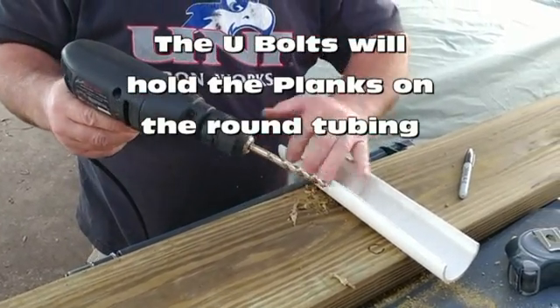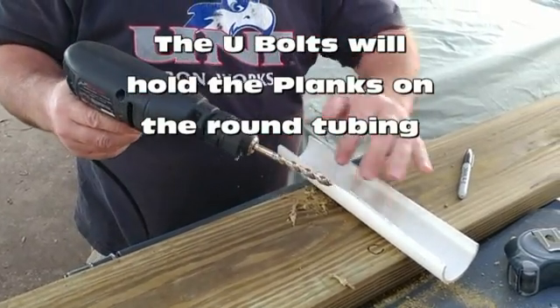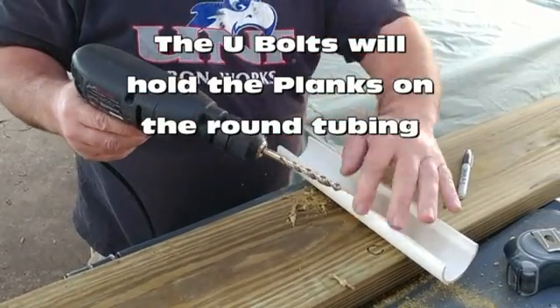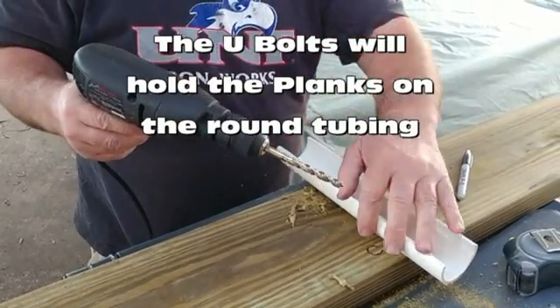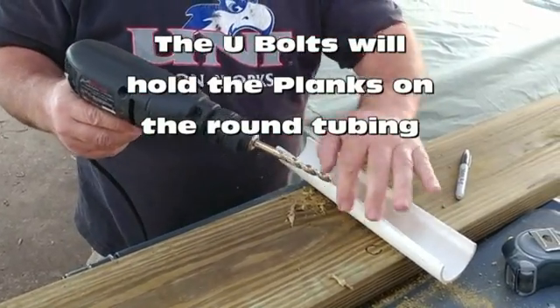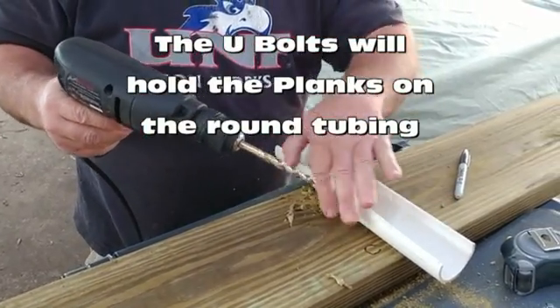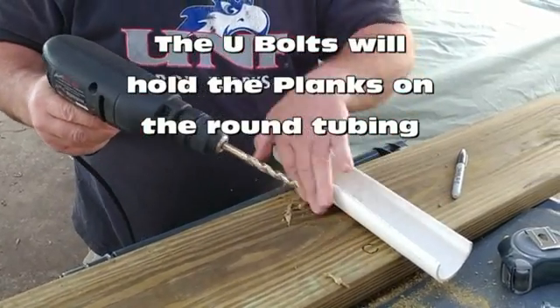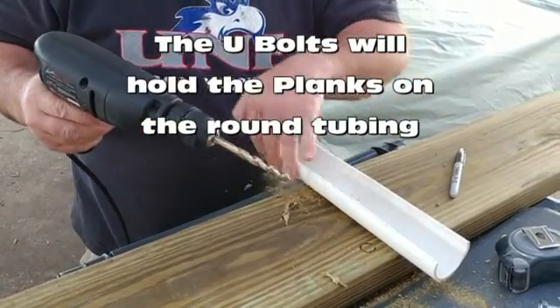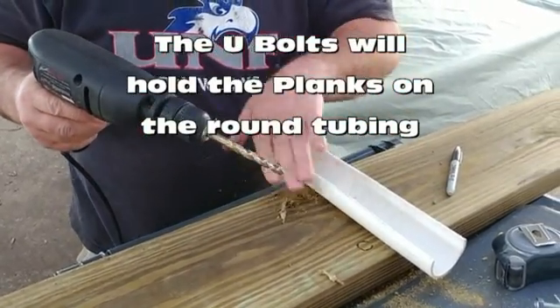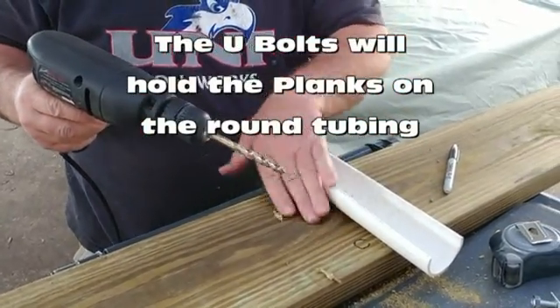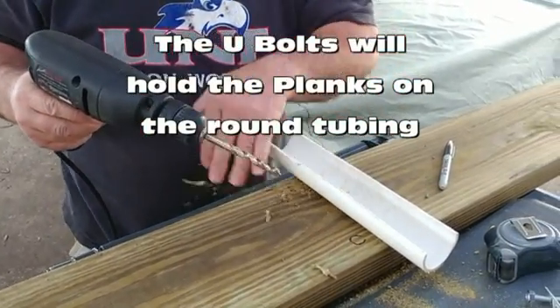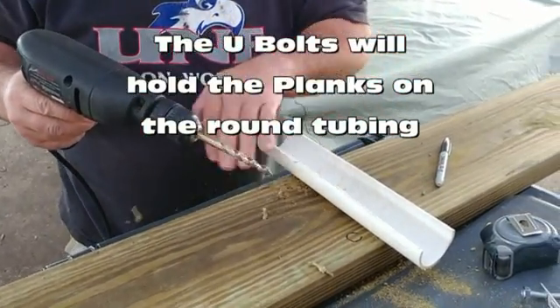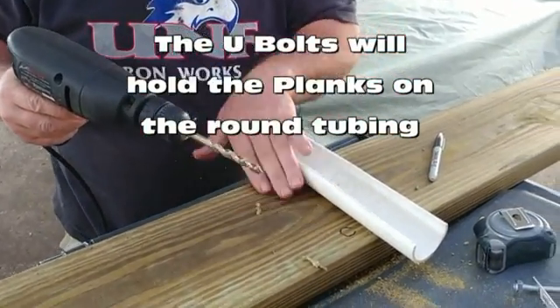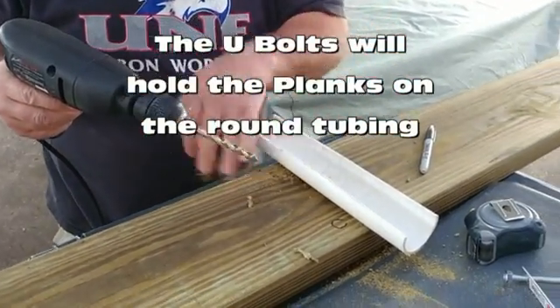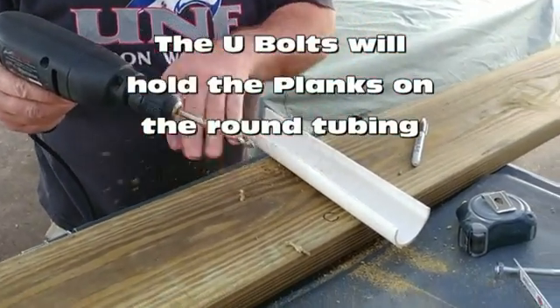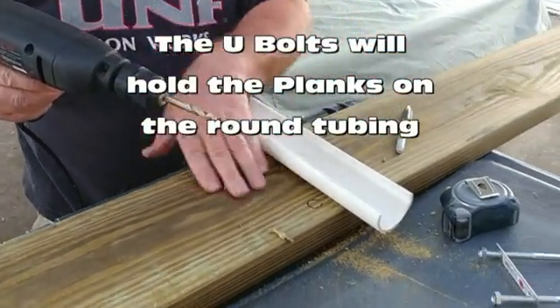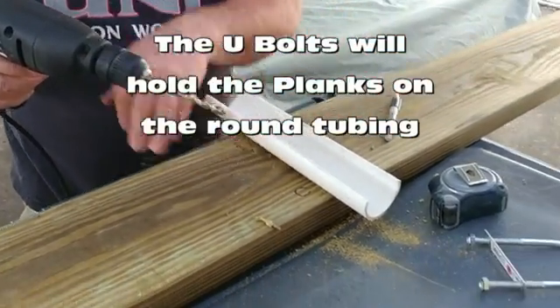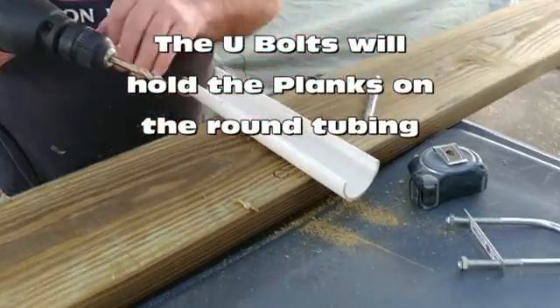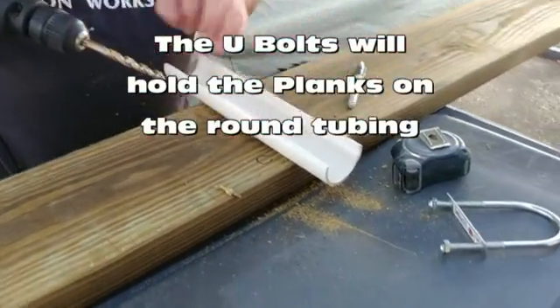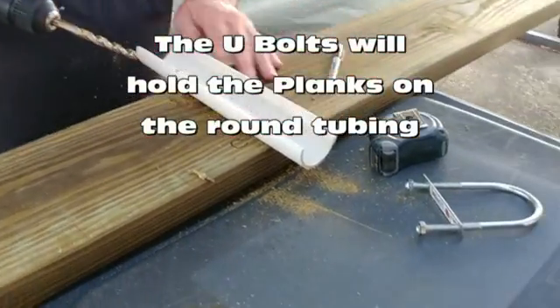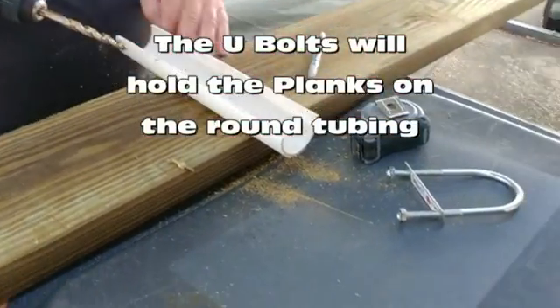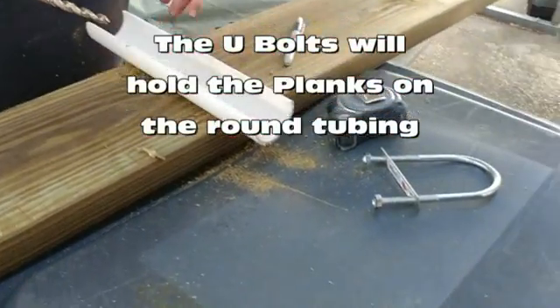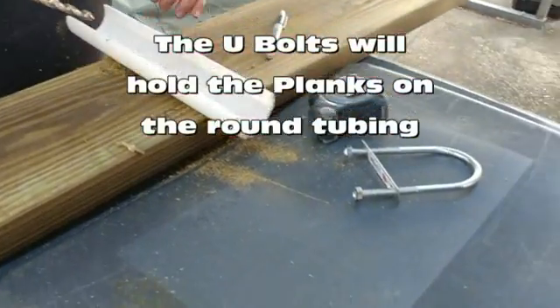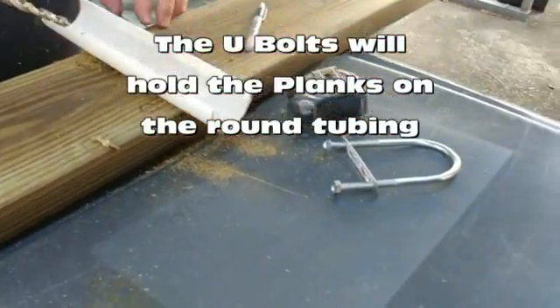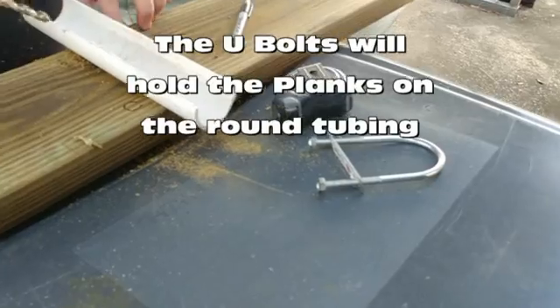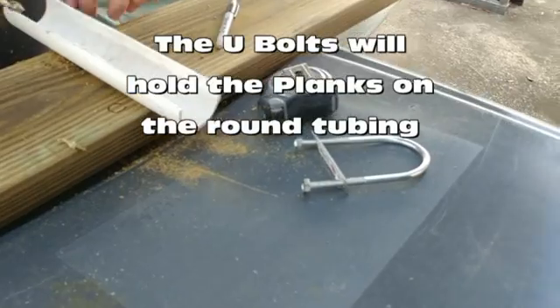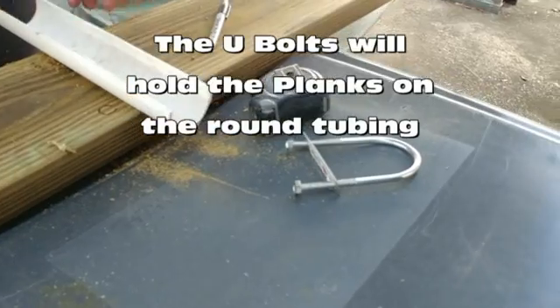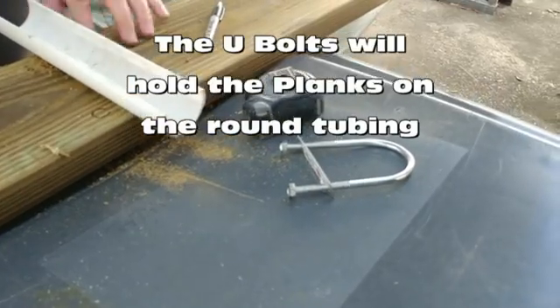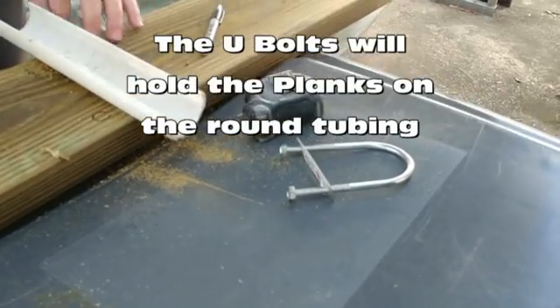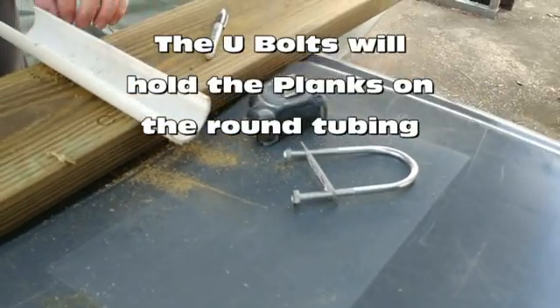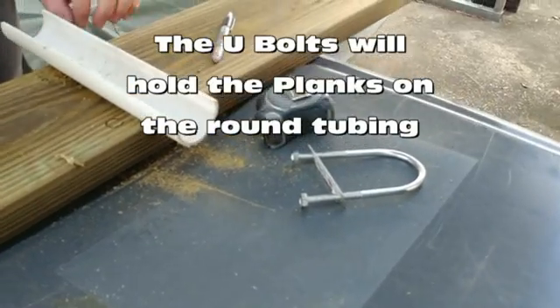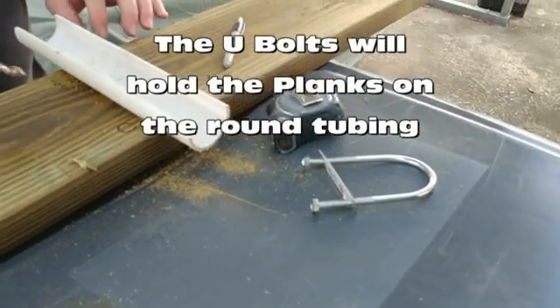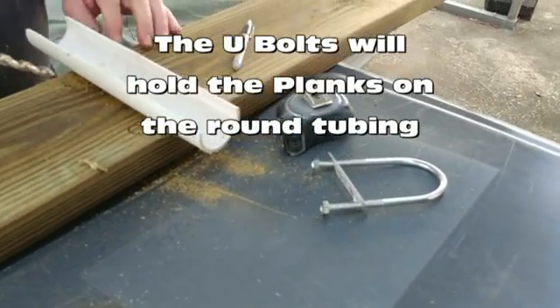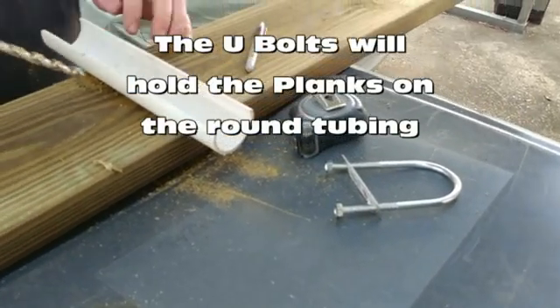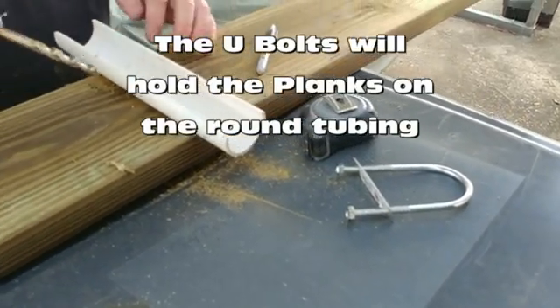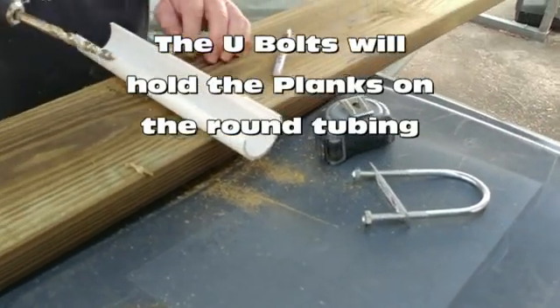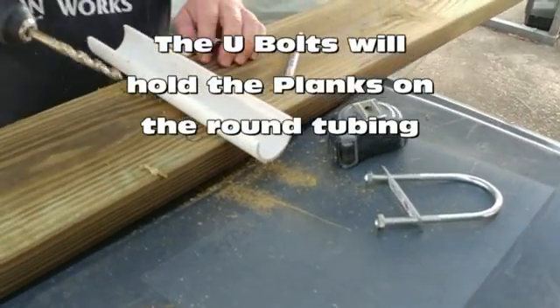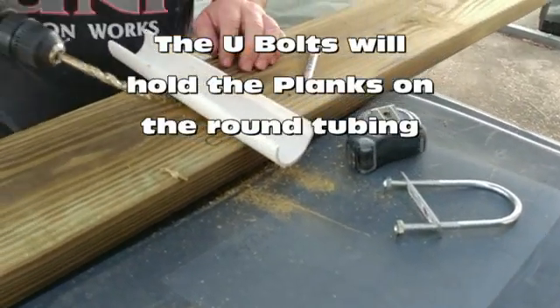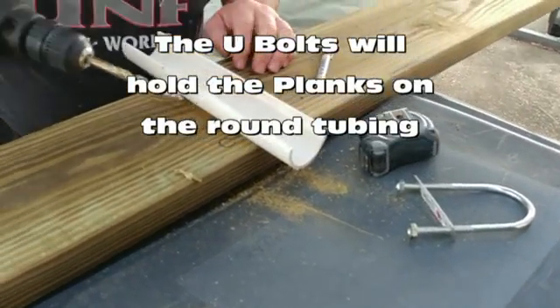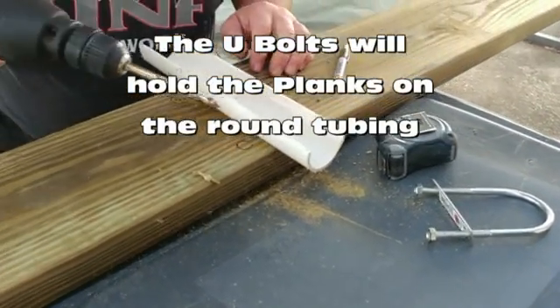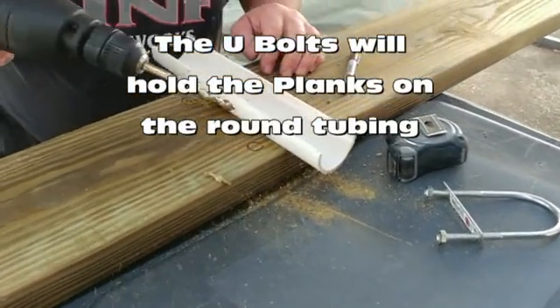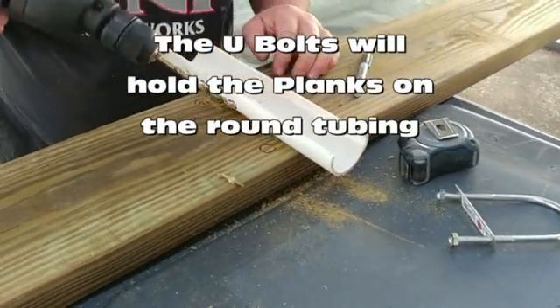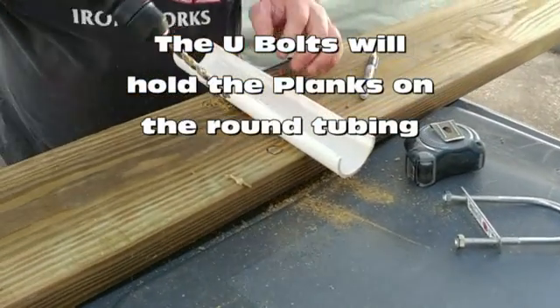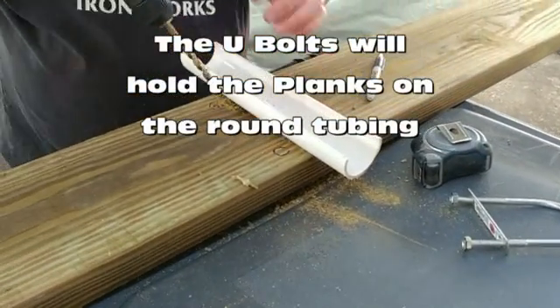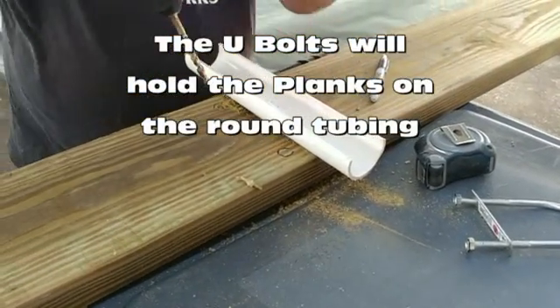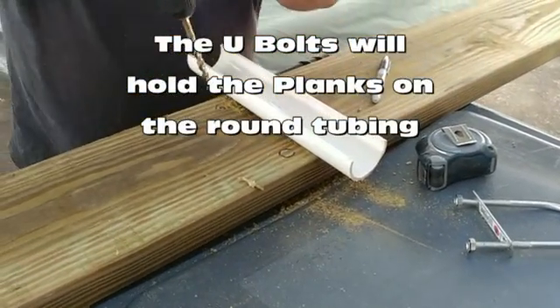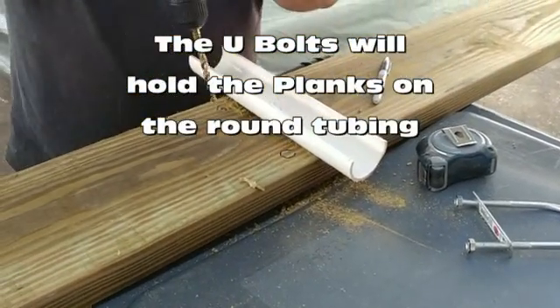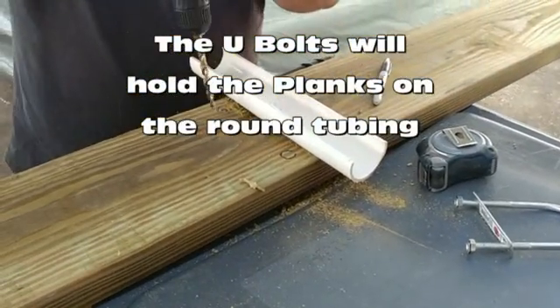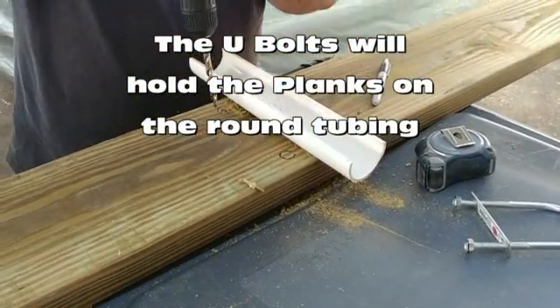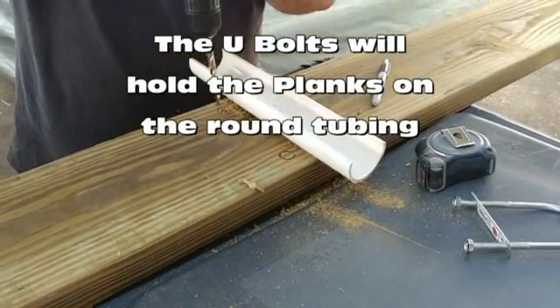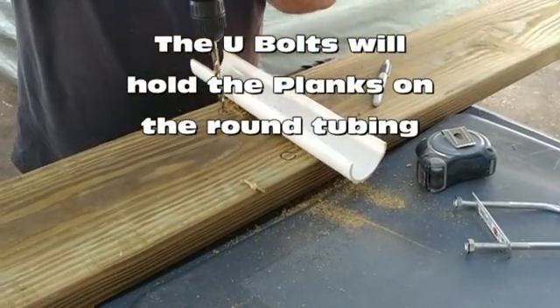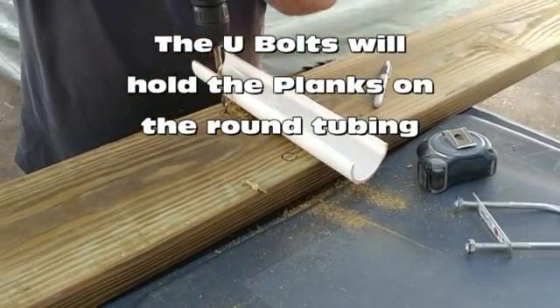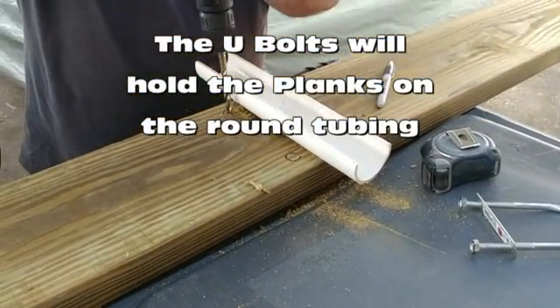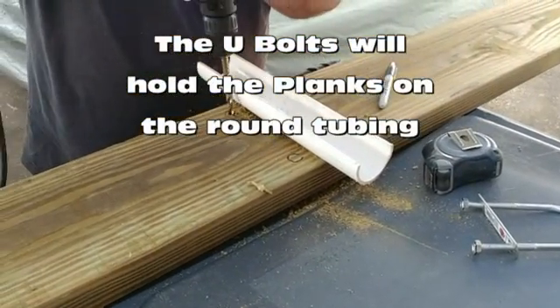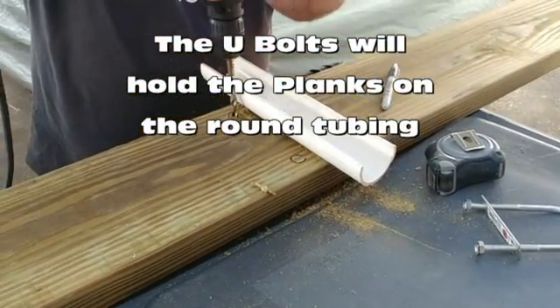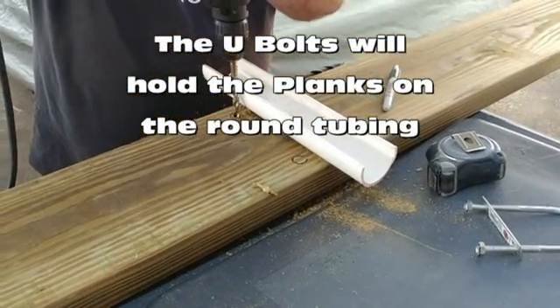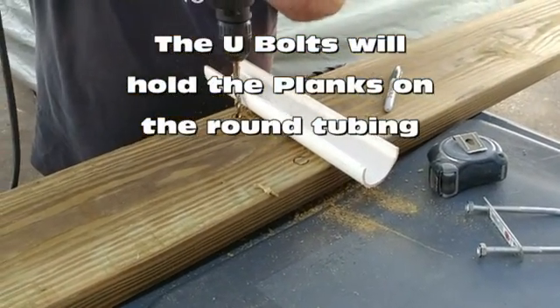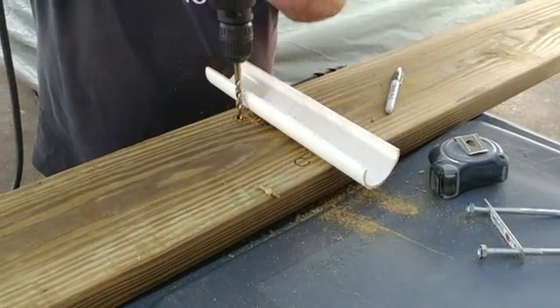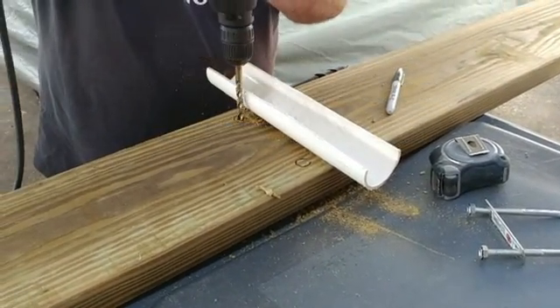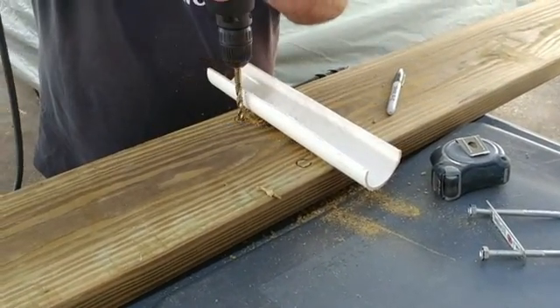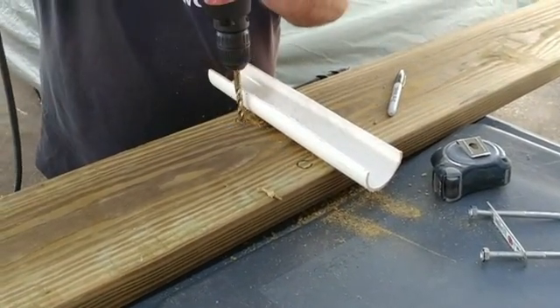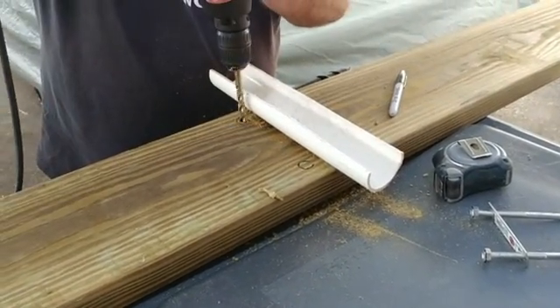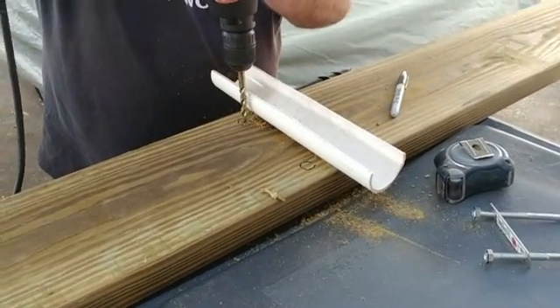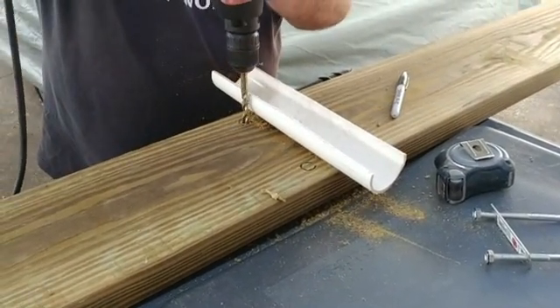We're making the holes for the U-bolts. Don't forget to drill the holes into the planks.